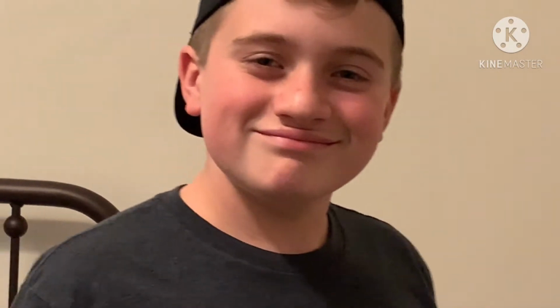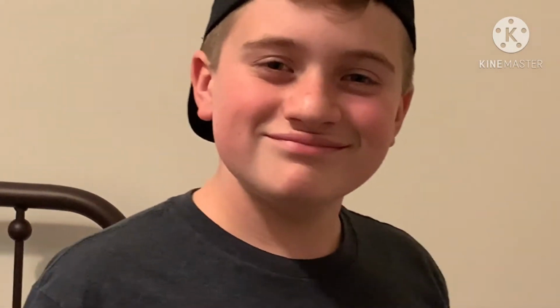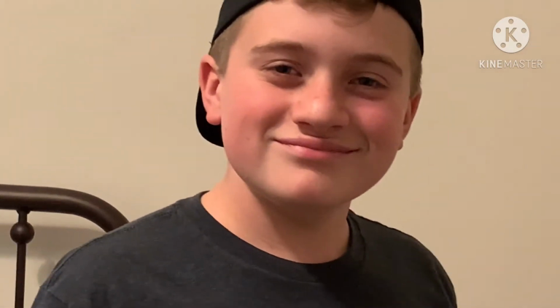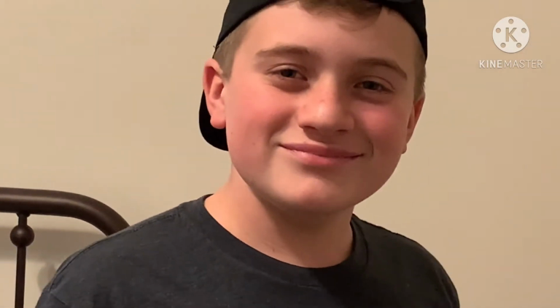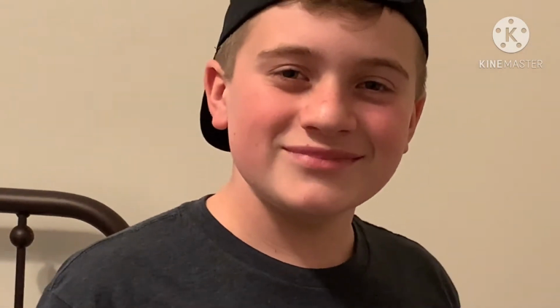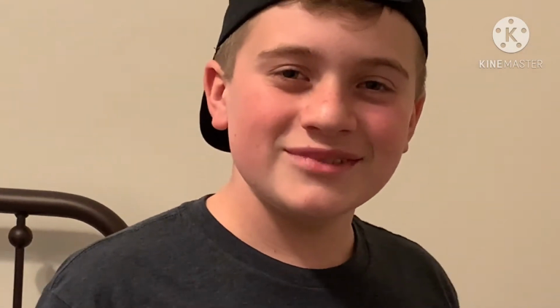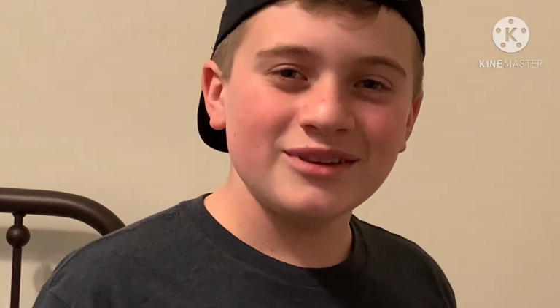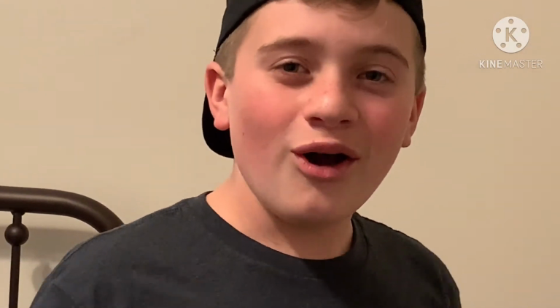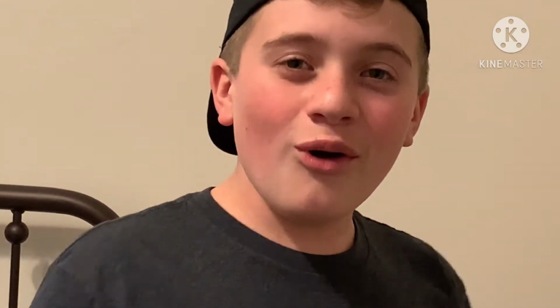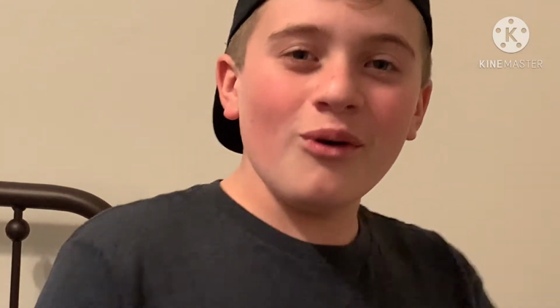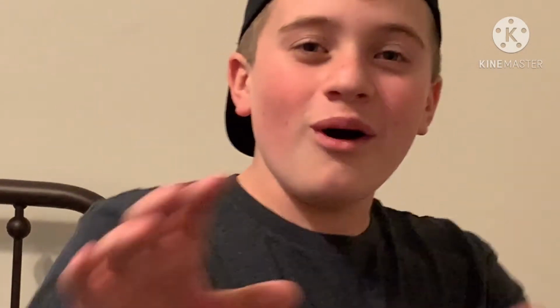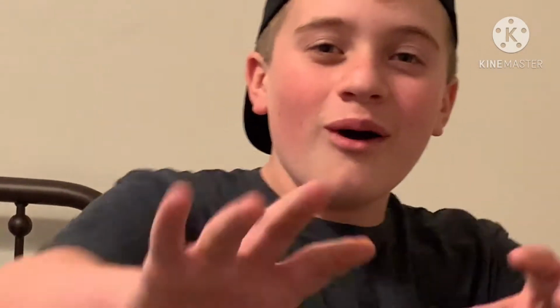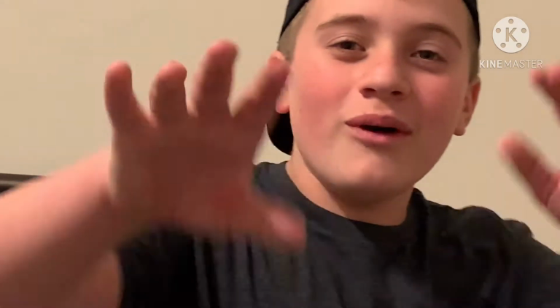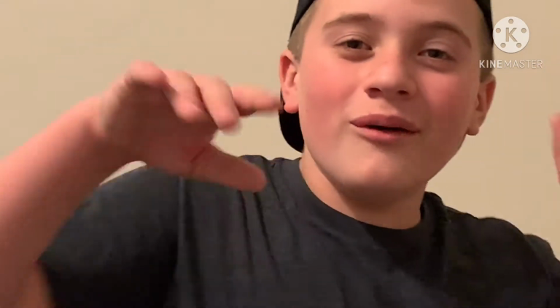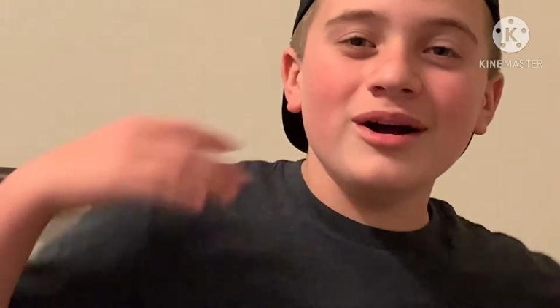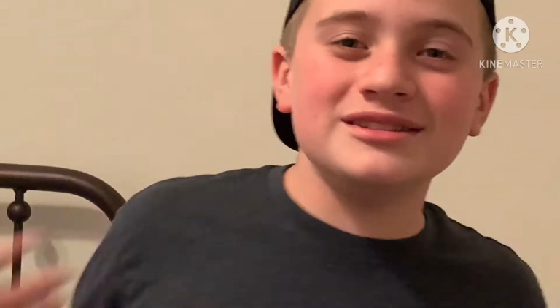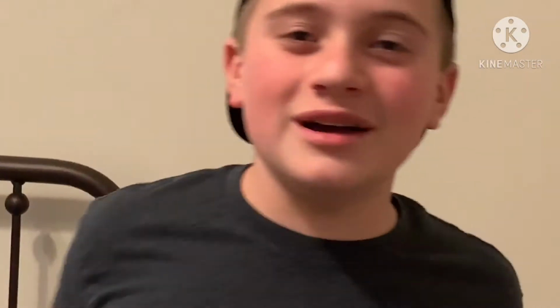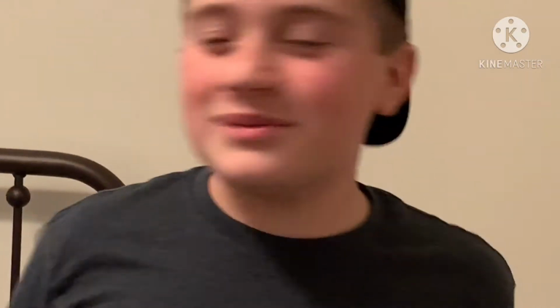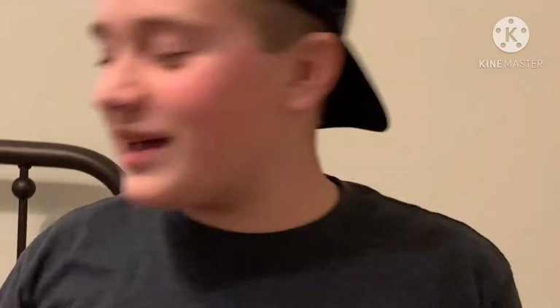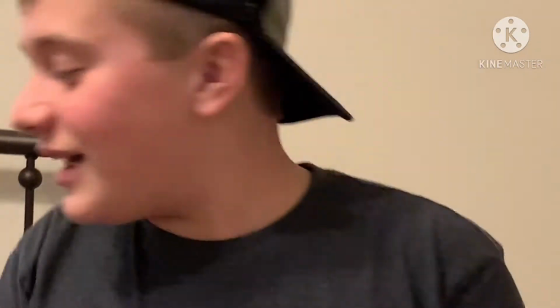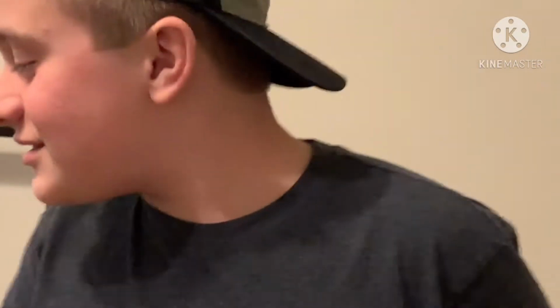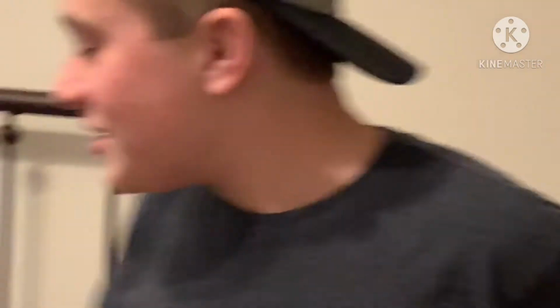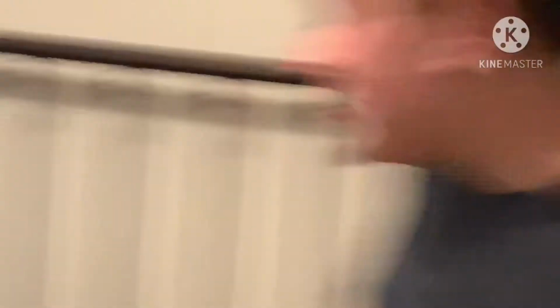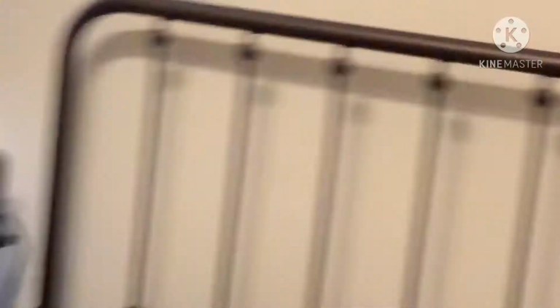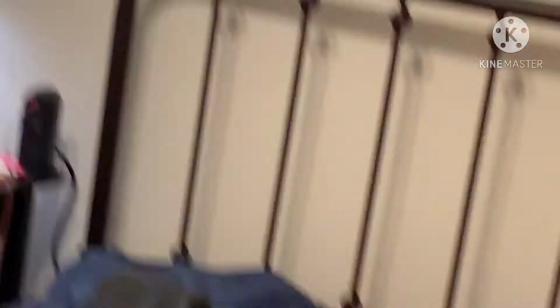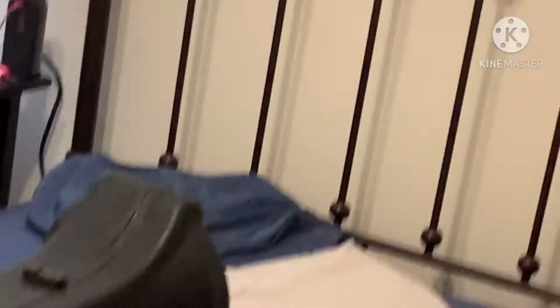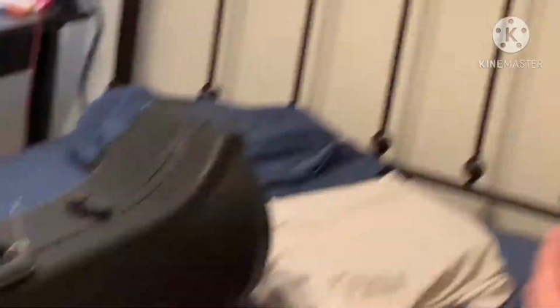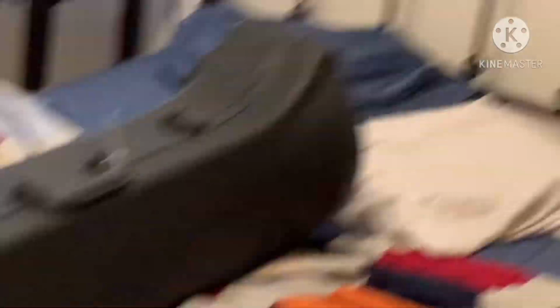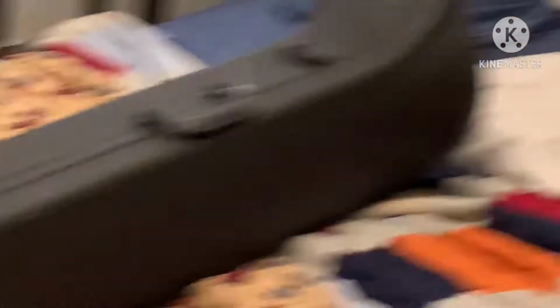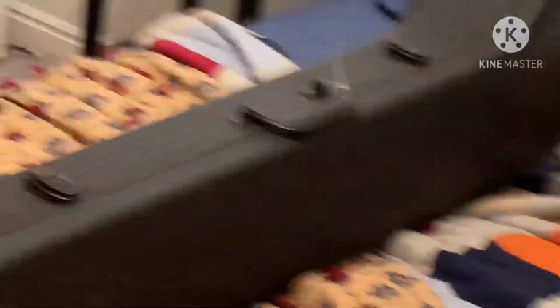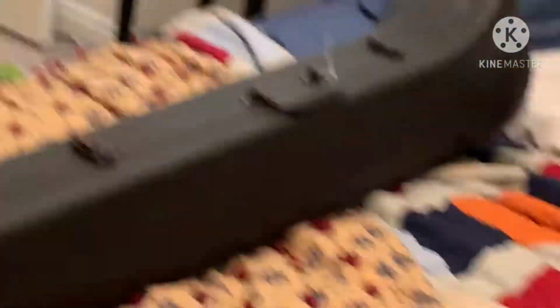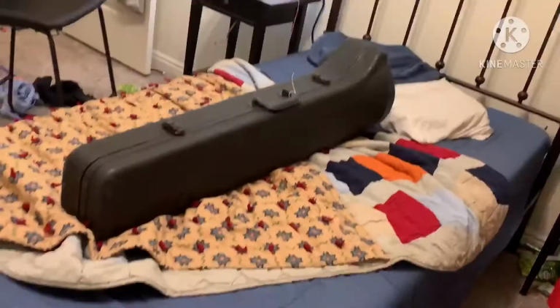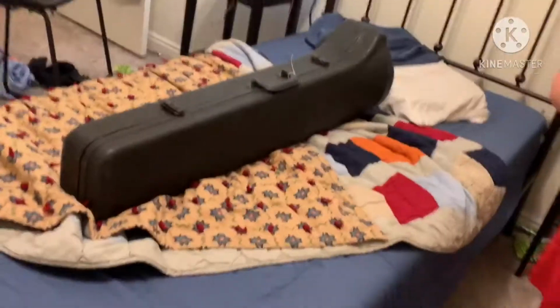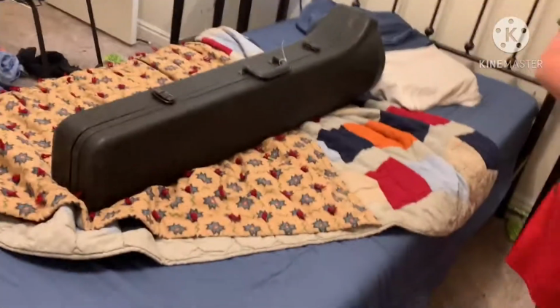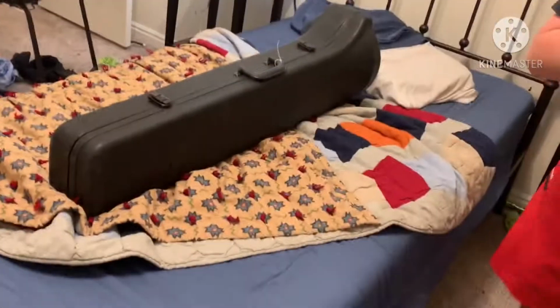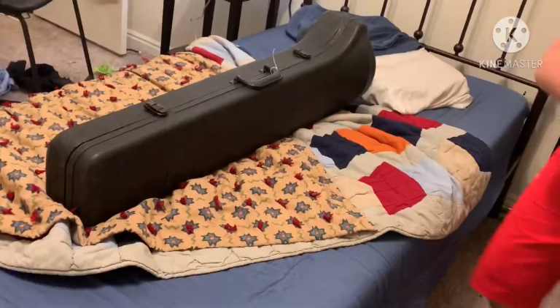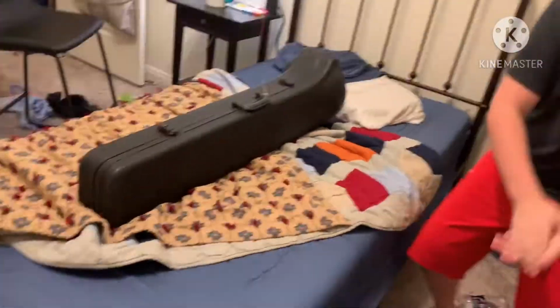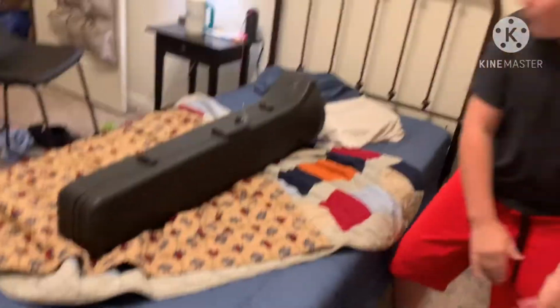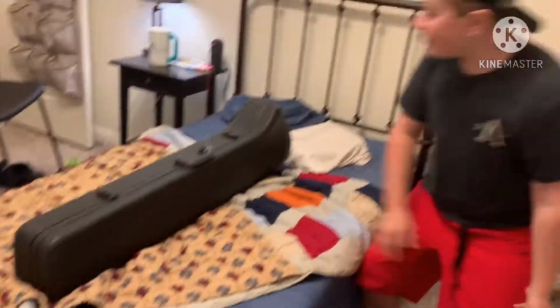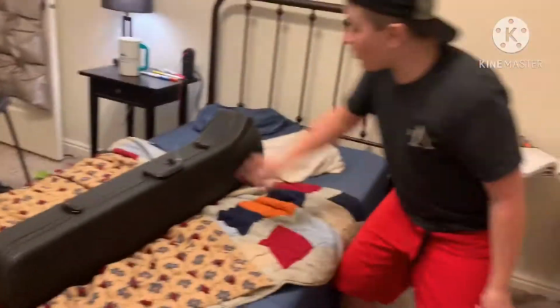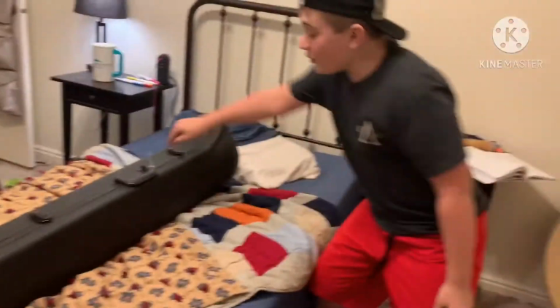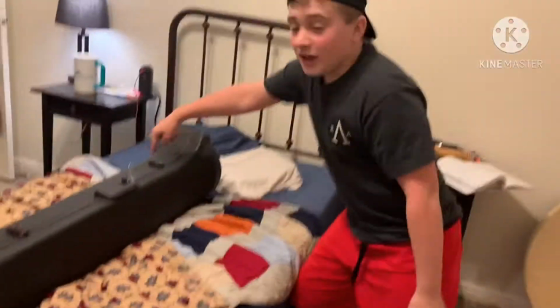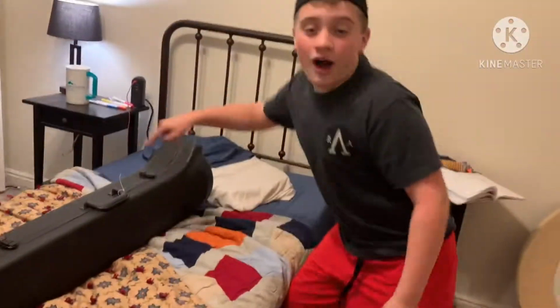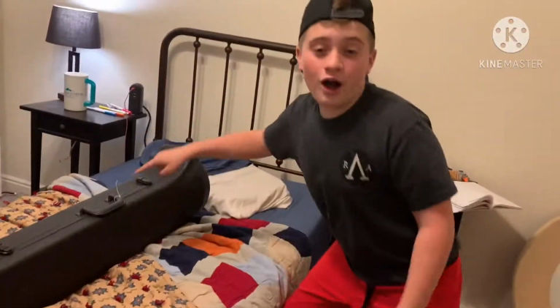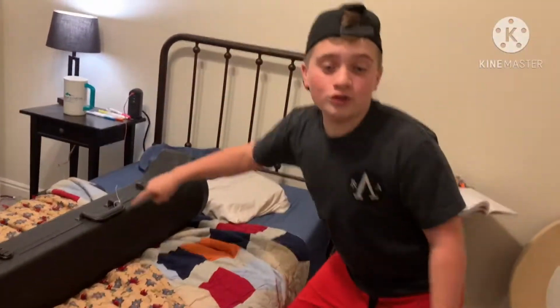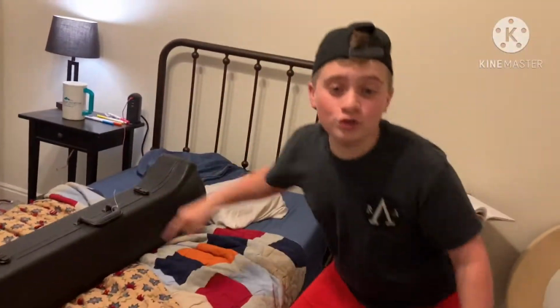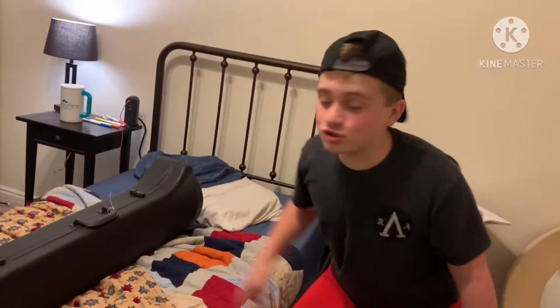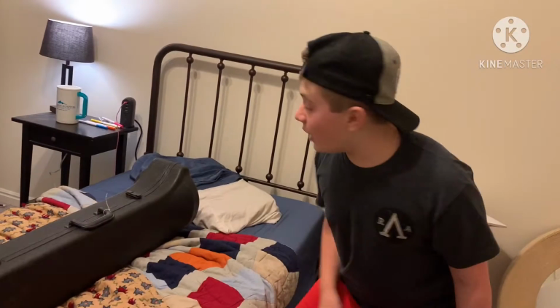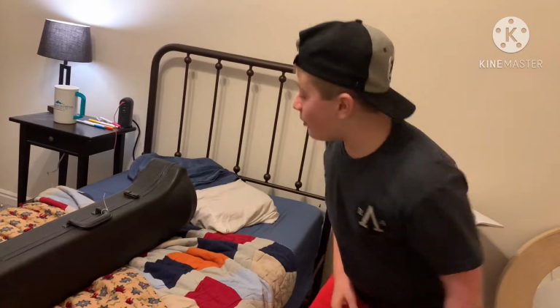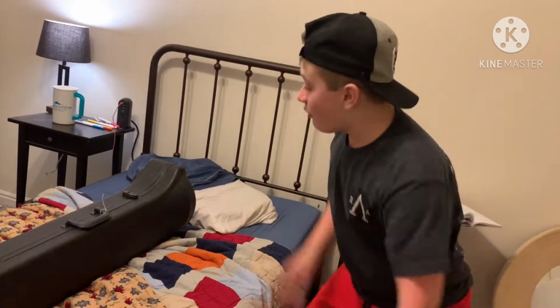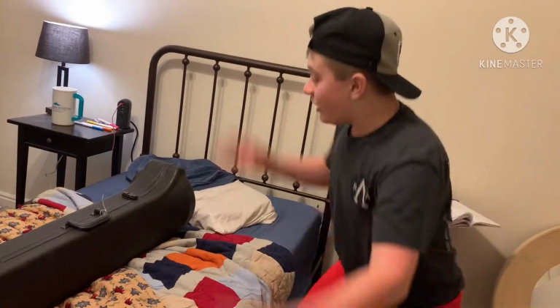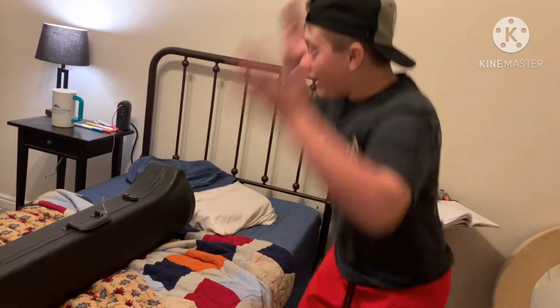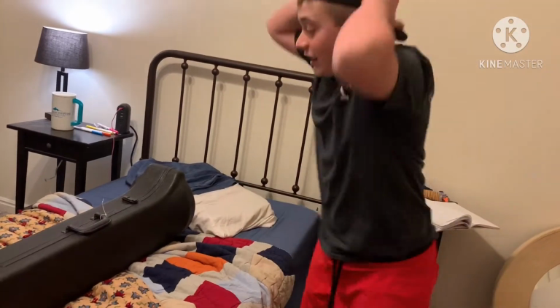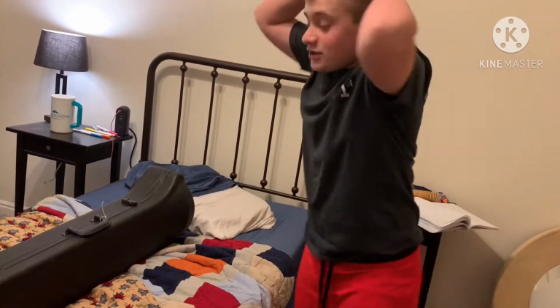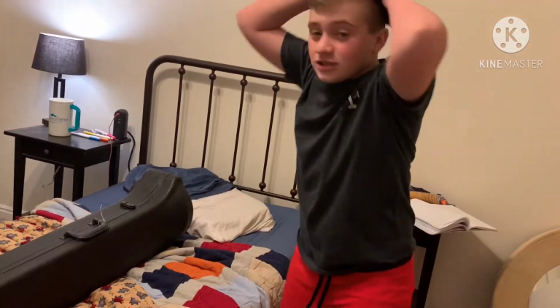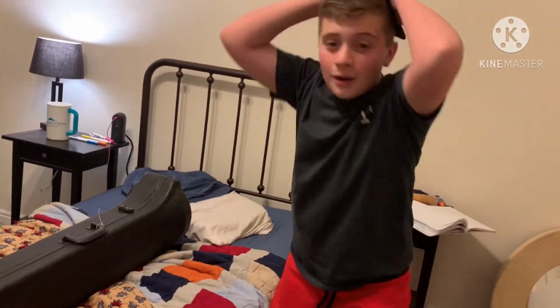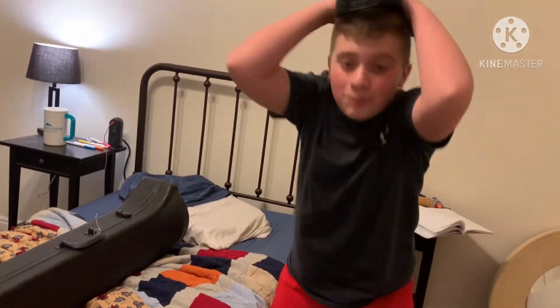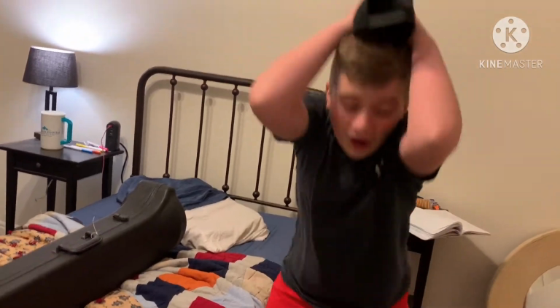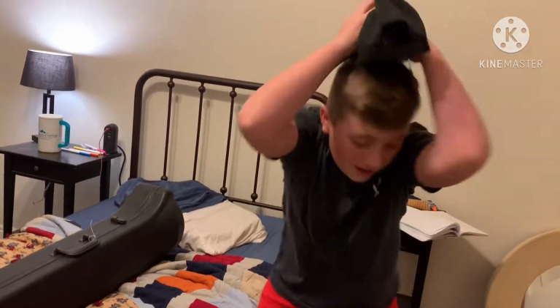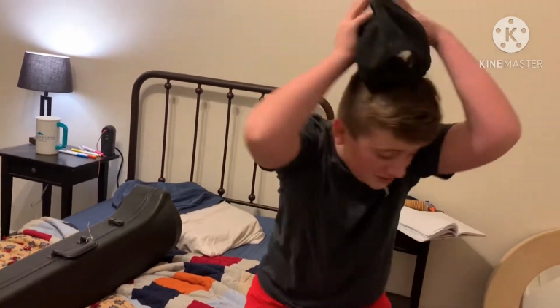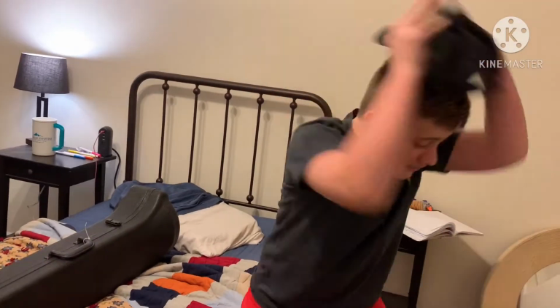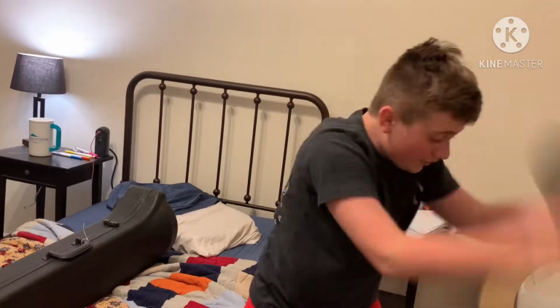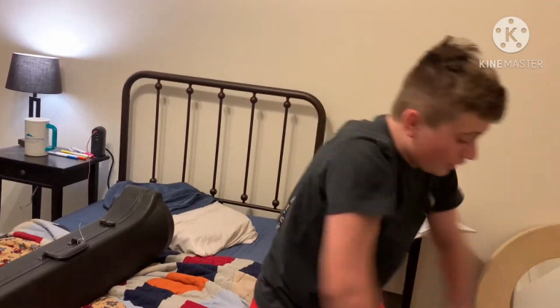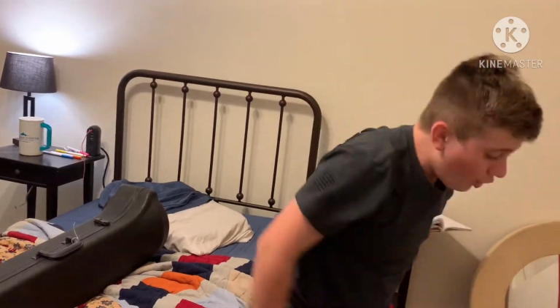Welcome to my TED talk. What's up guys? We got a new trombone and it's an unboxing video.